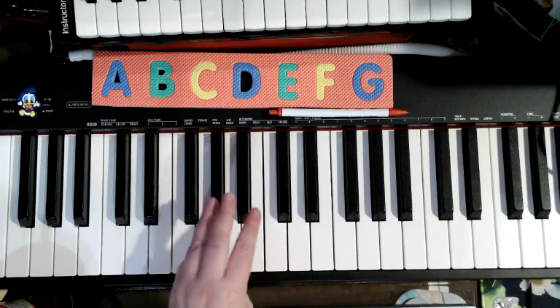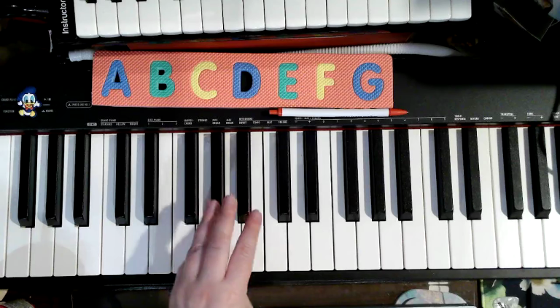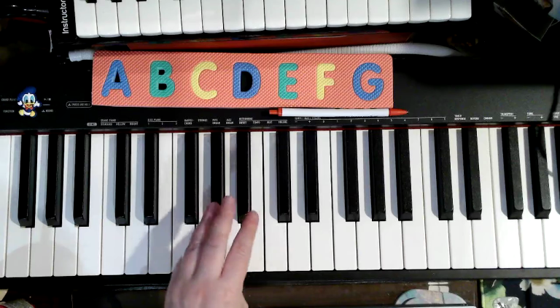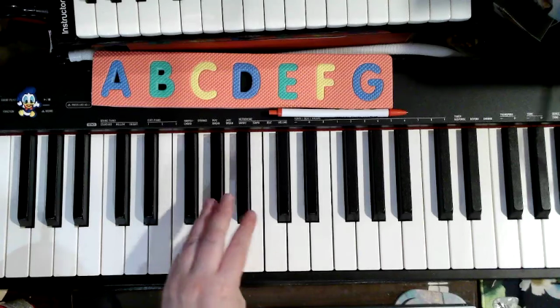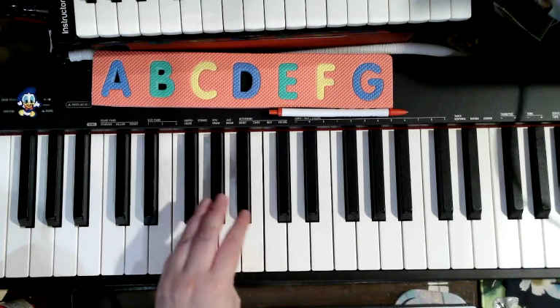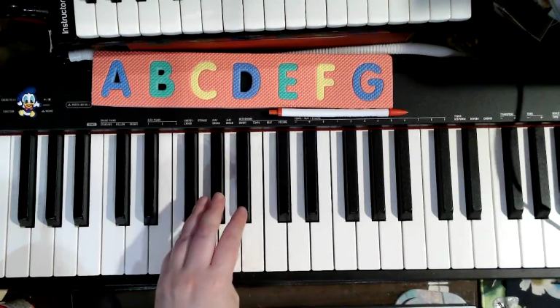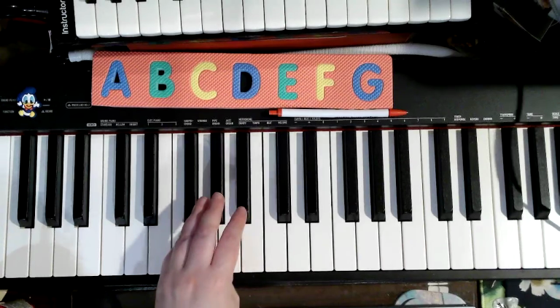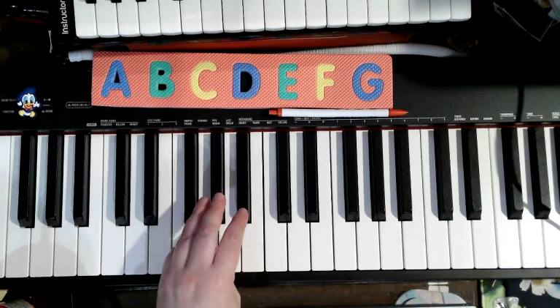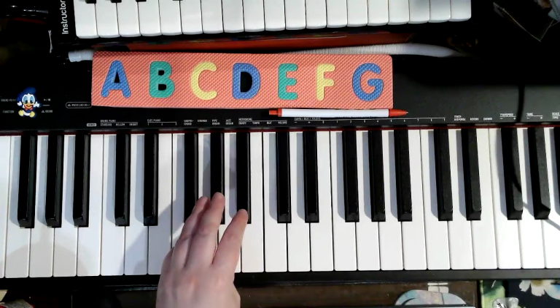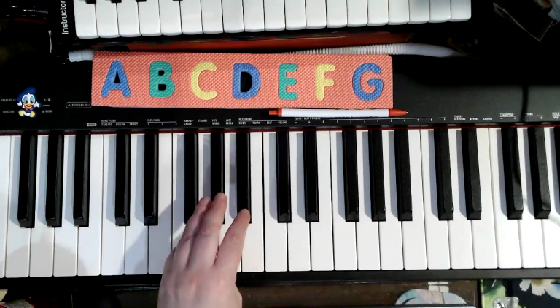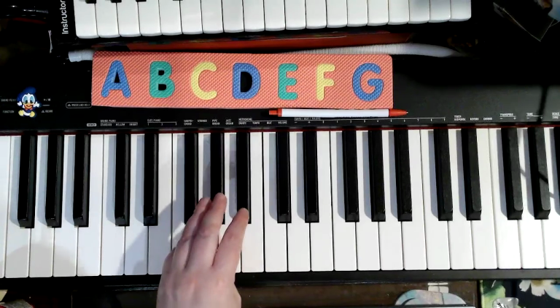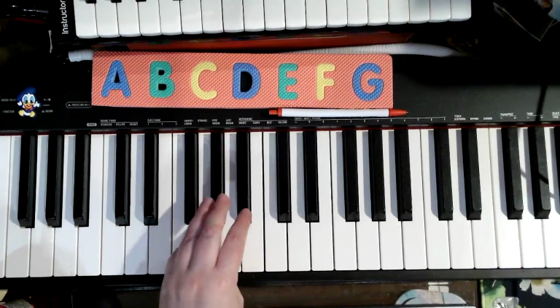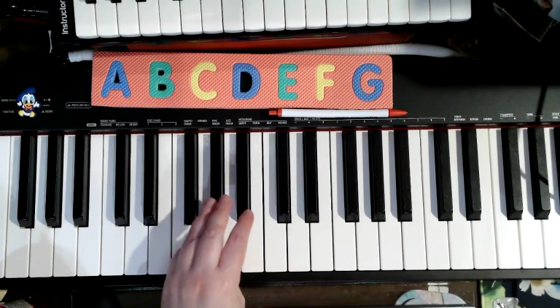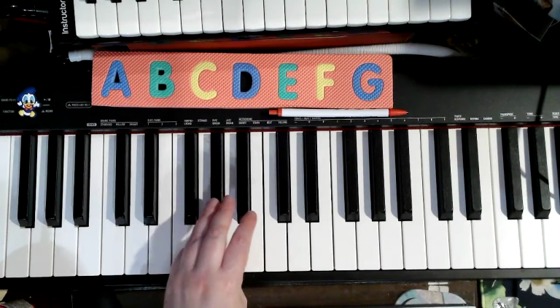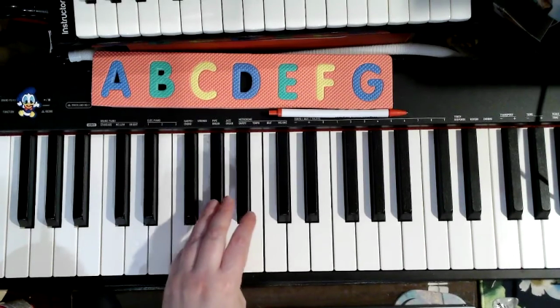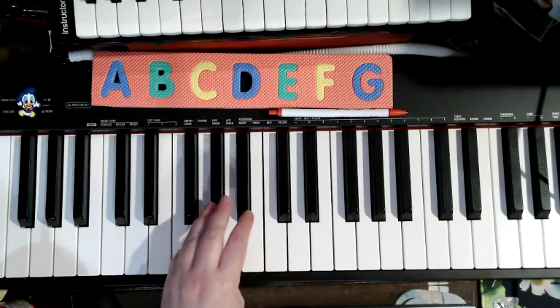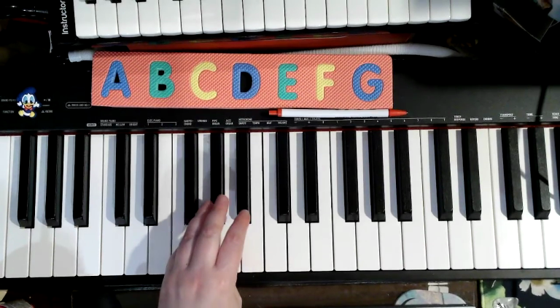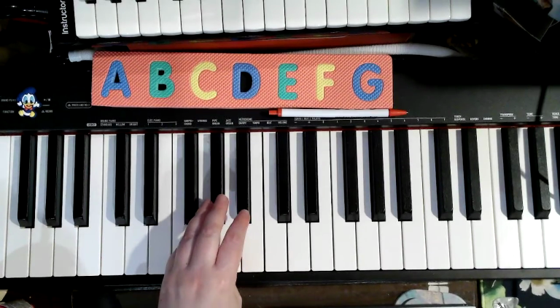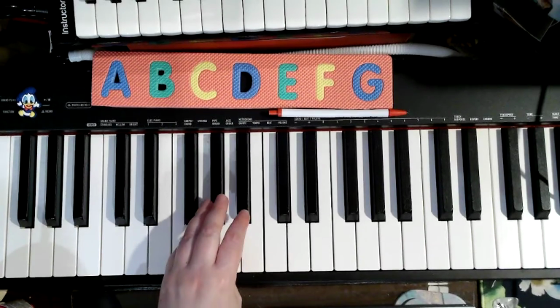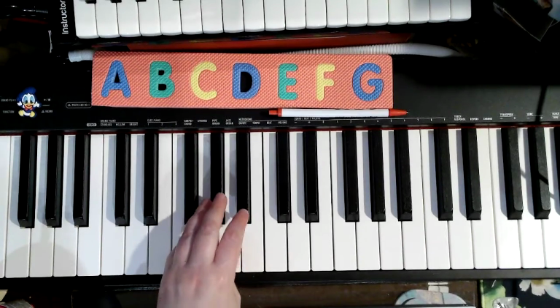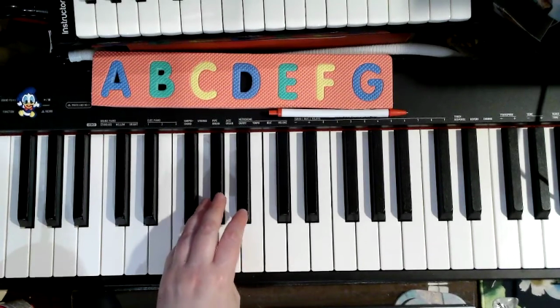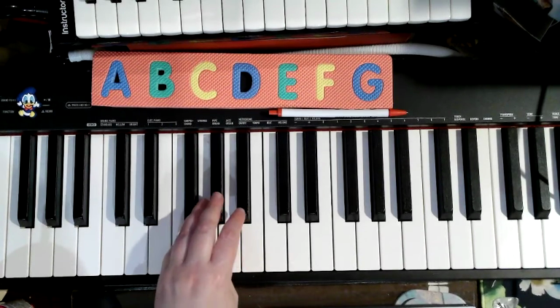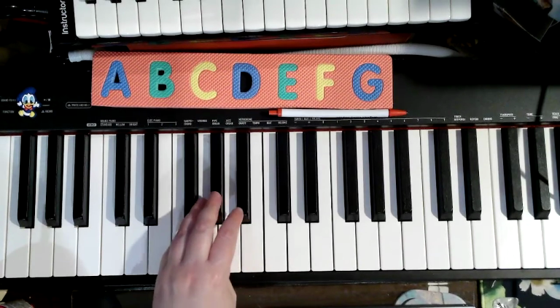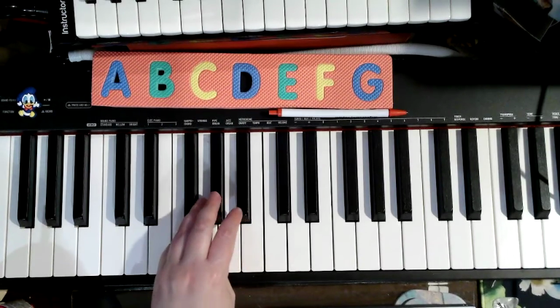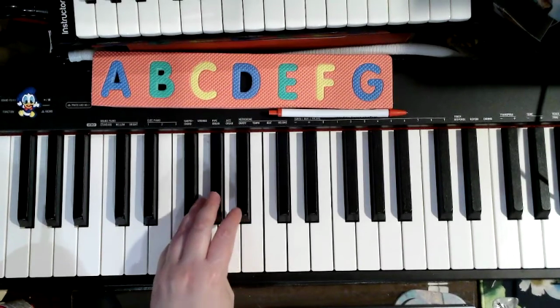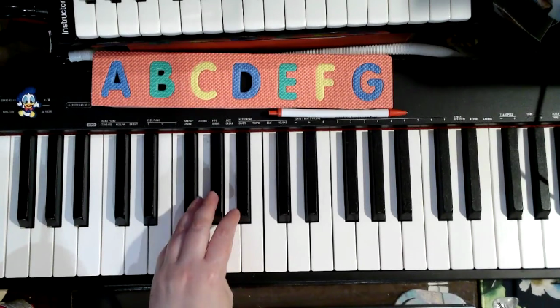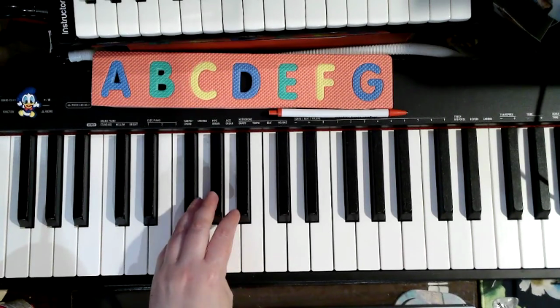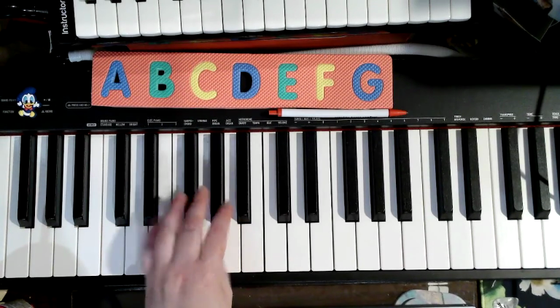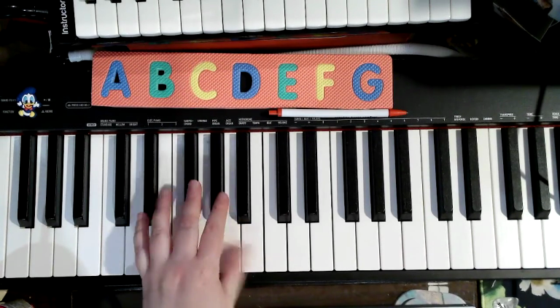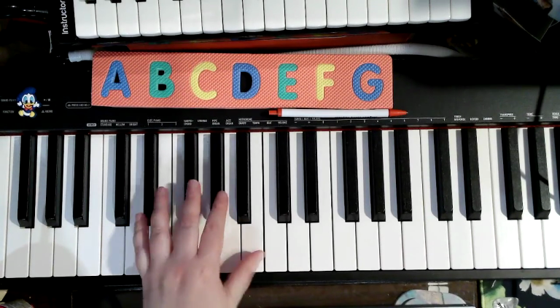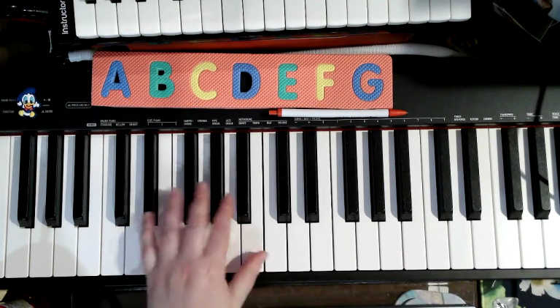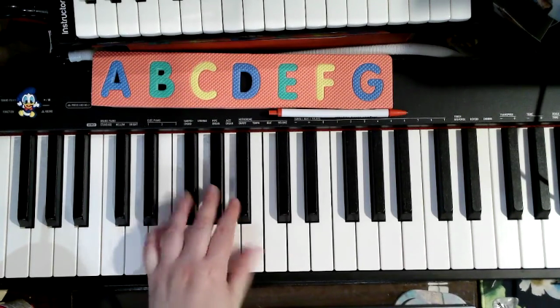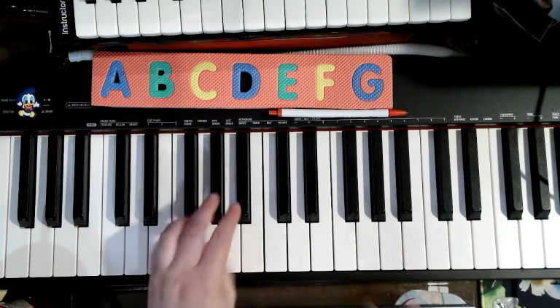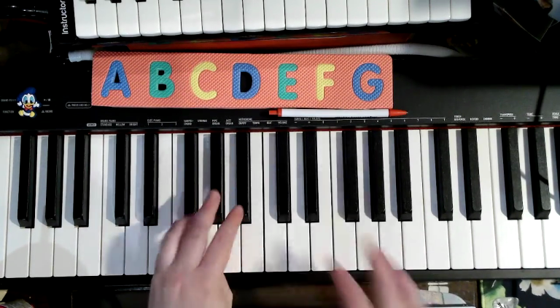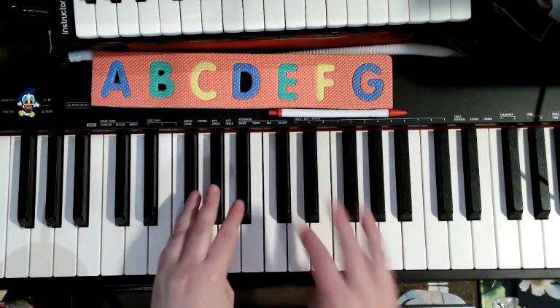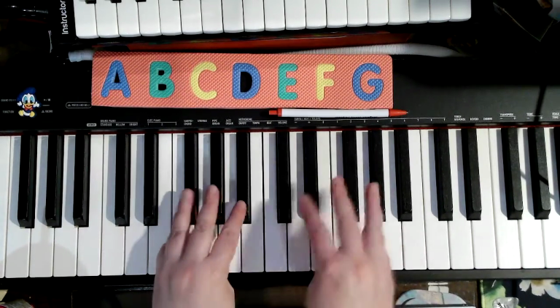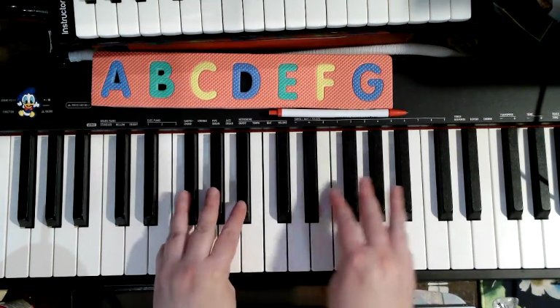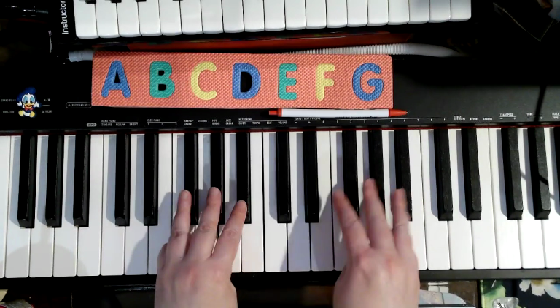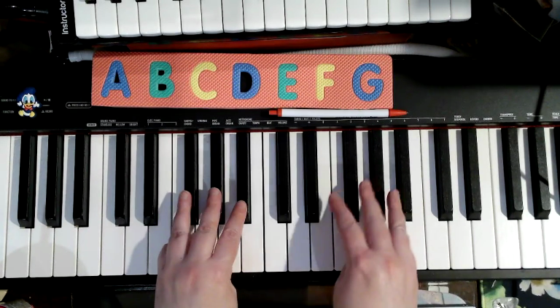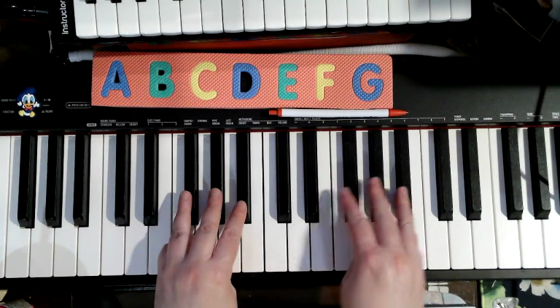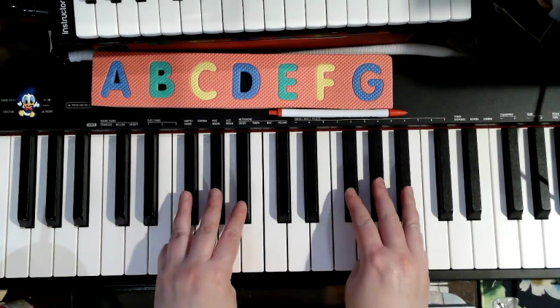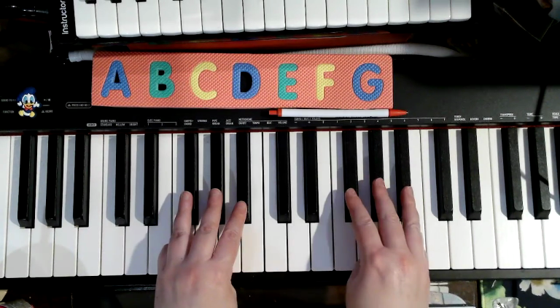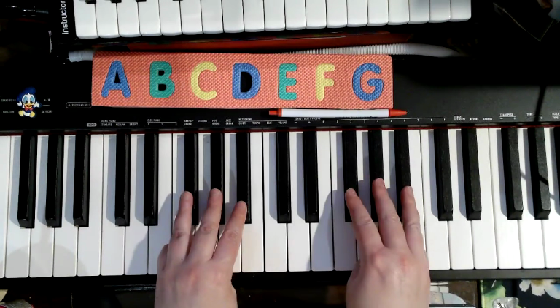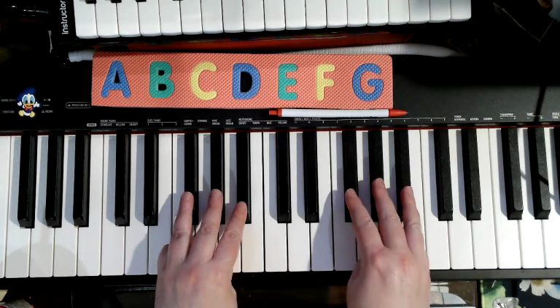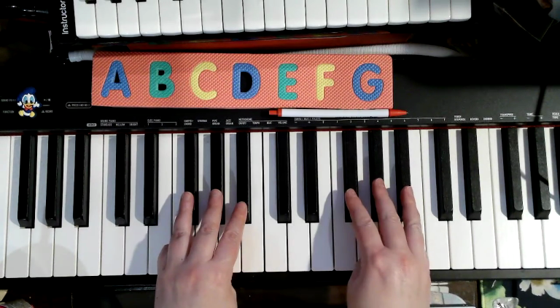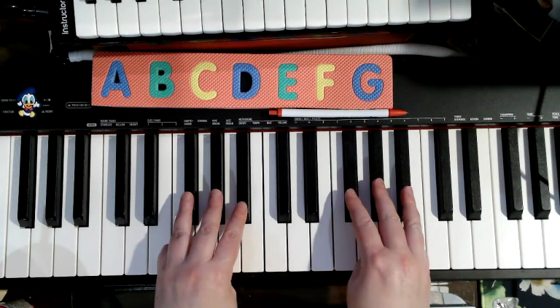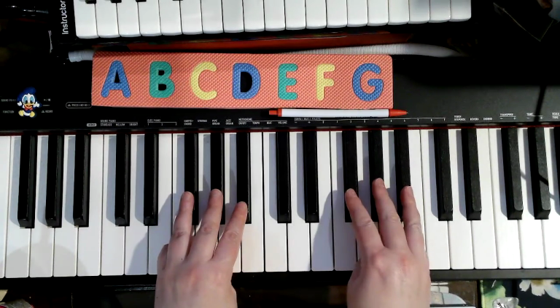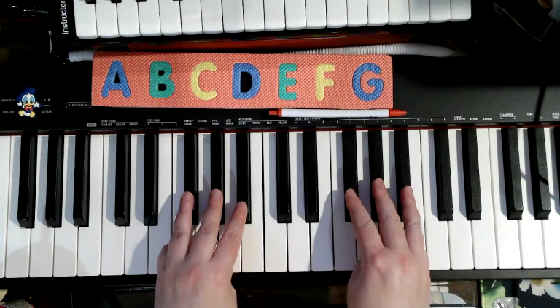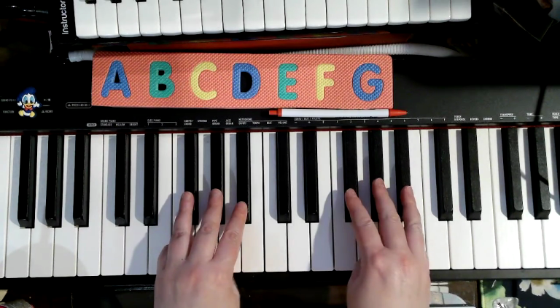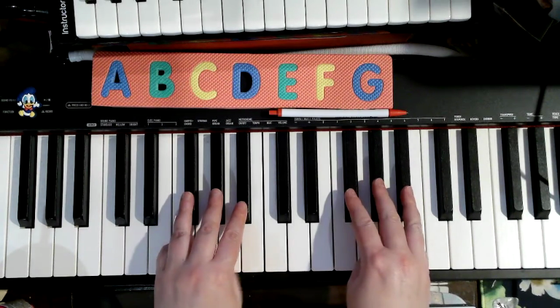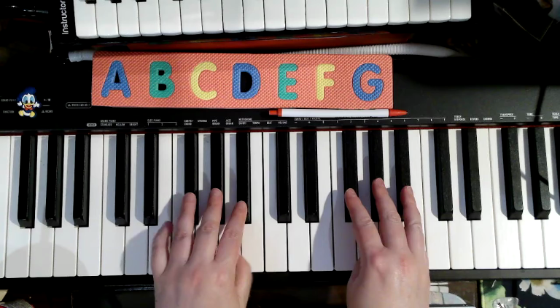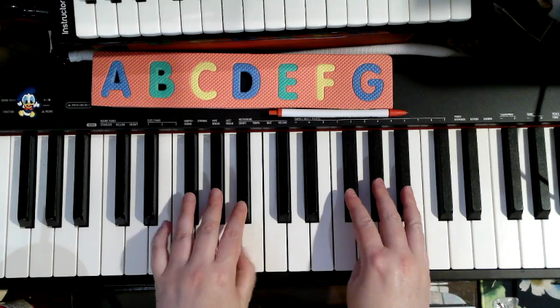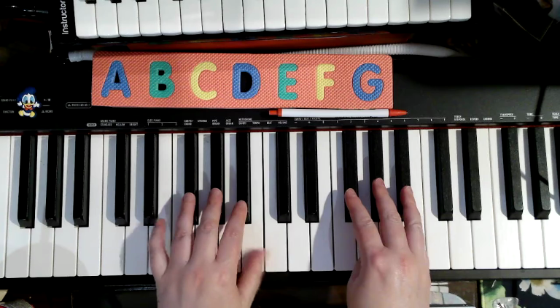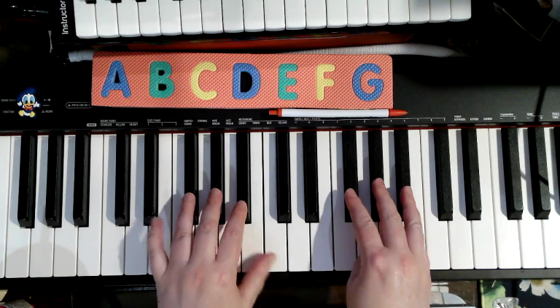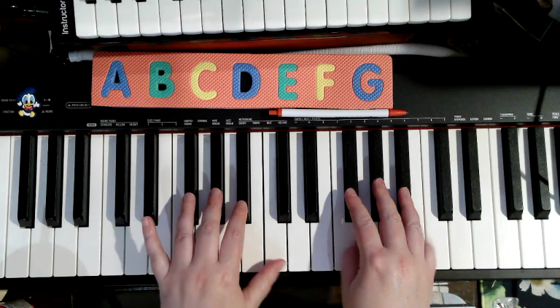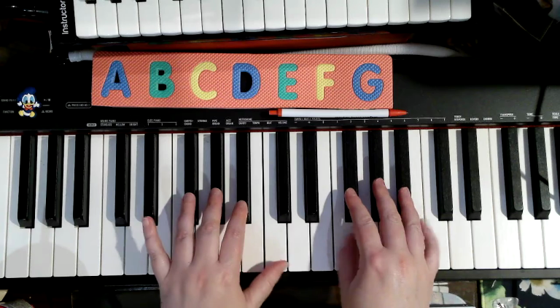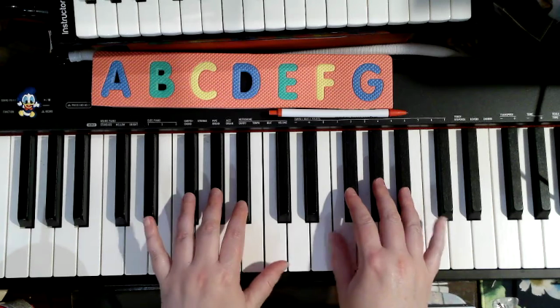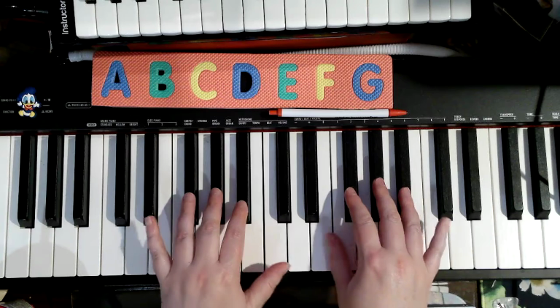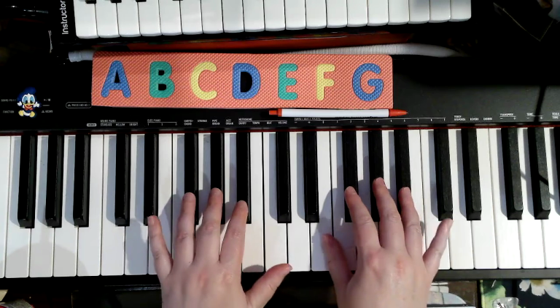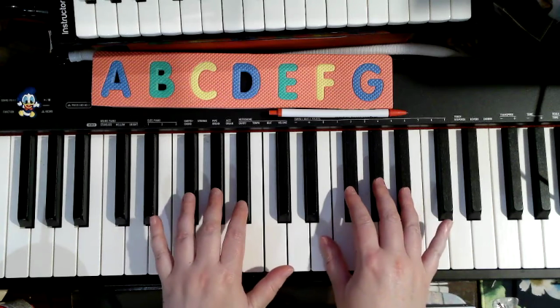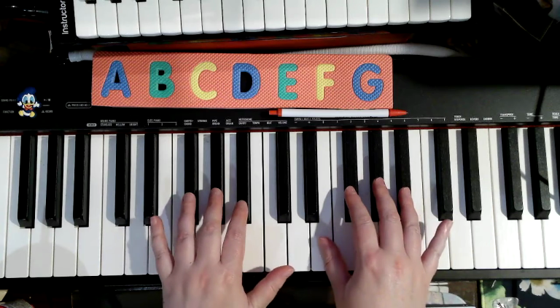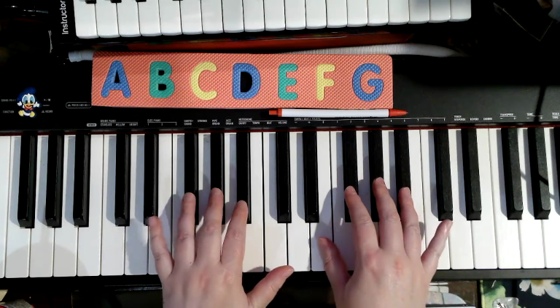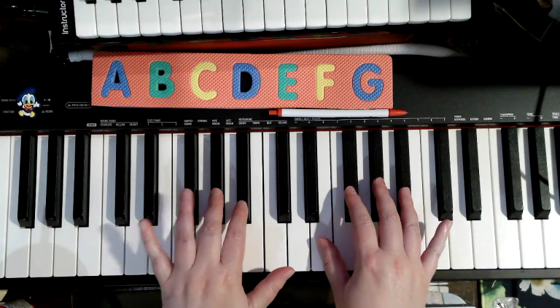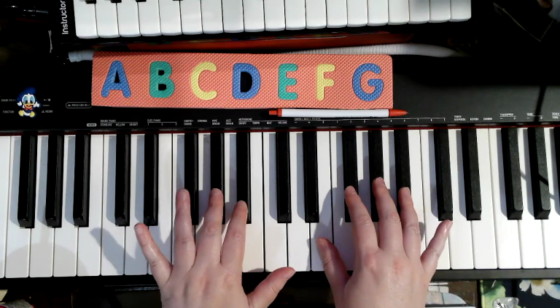On page four and five in our pink performance book, we're going to use our three-year-old fingers in both hands. We're starting with left hand.